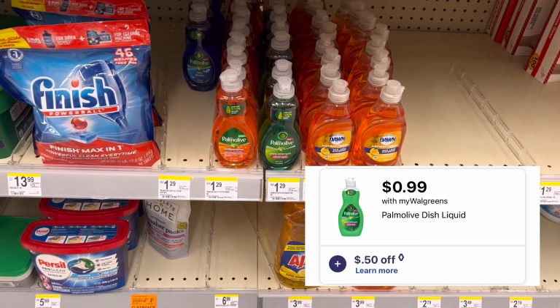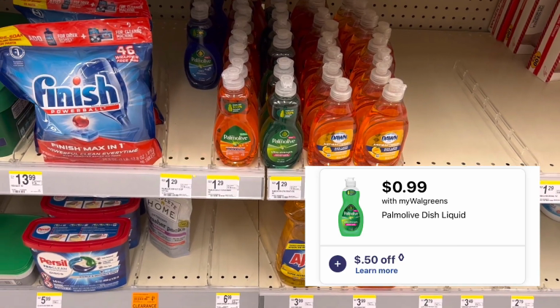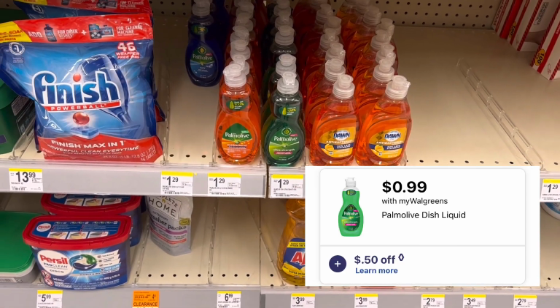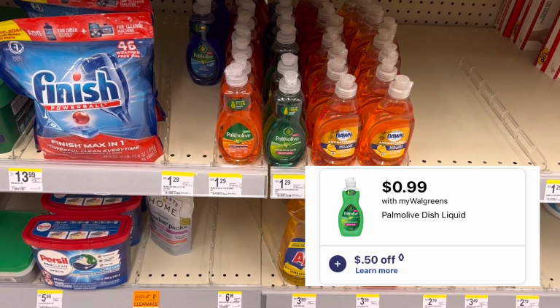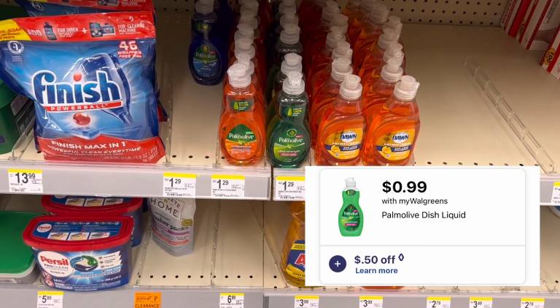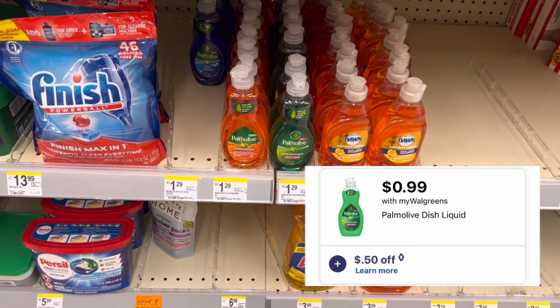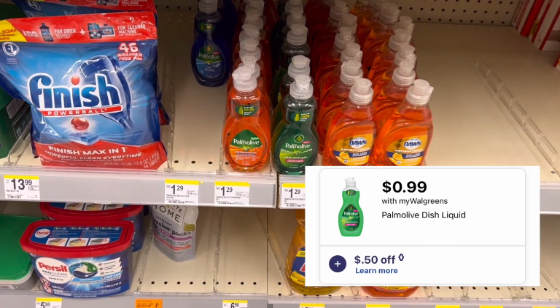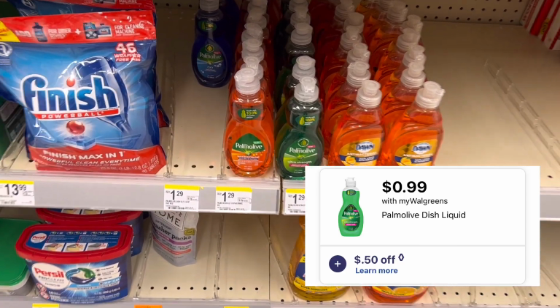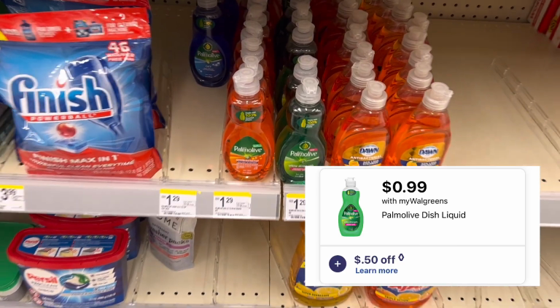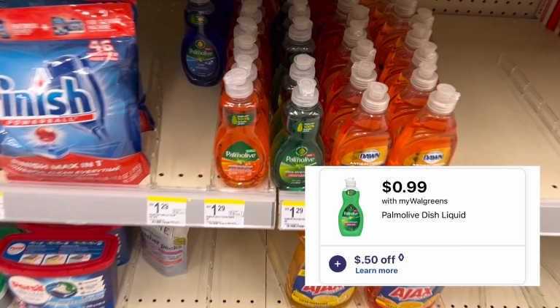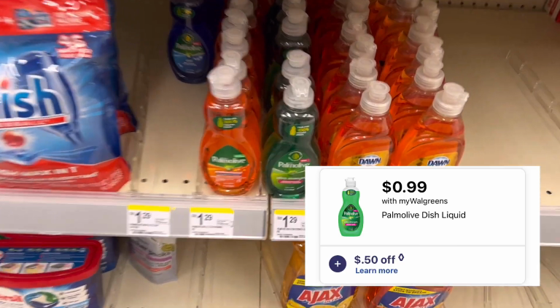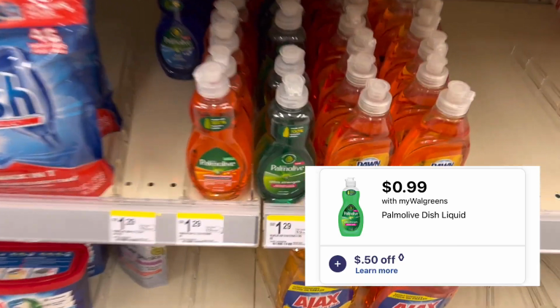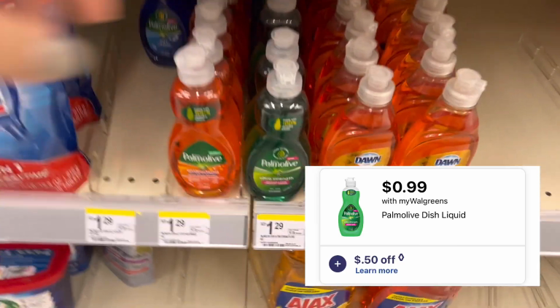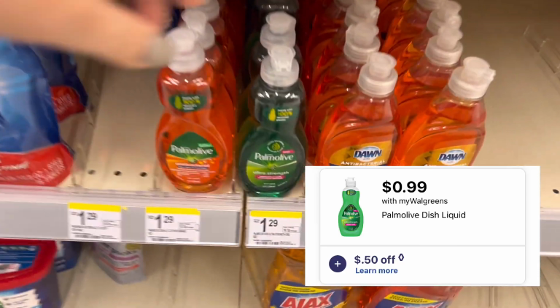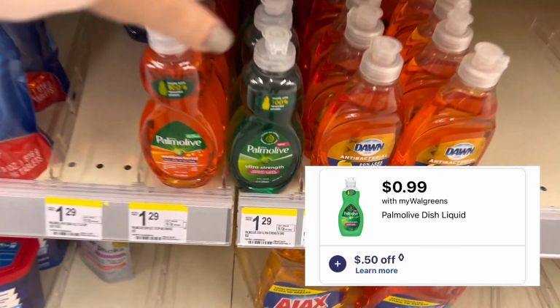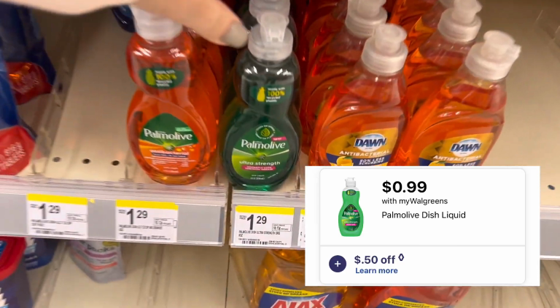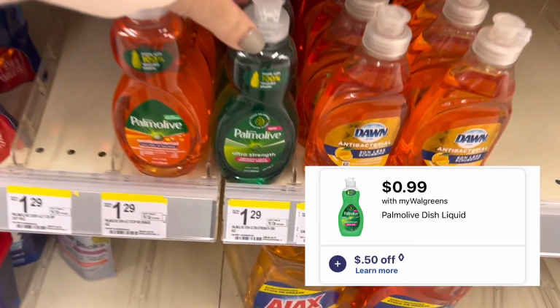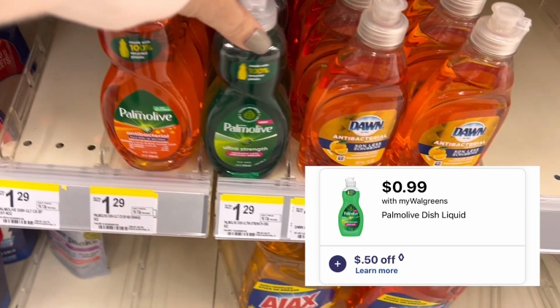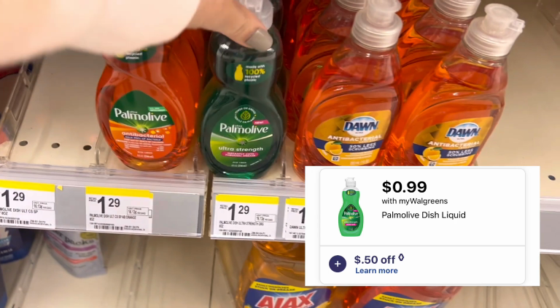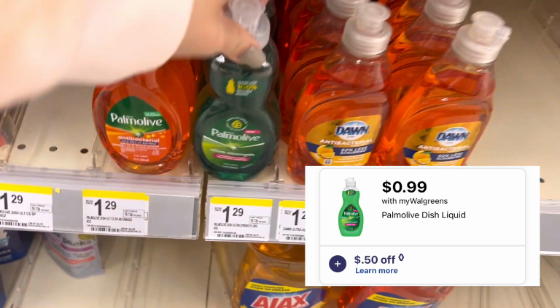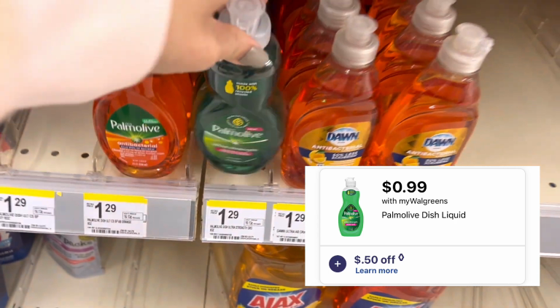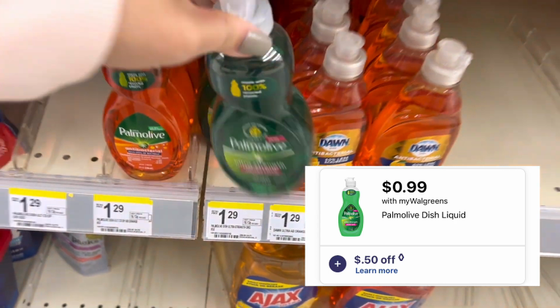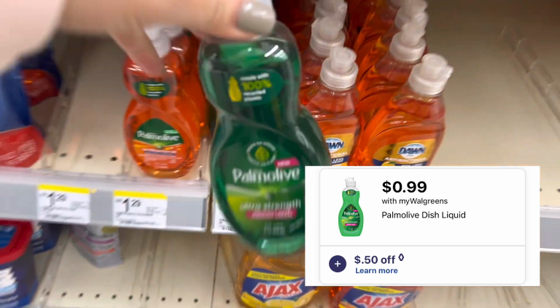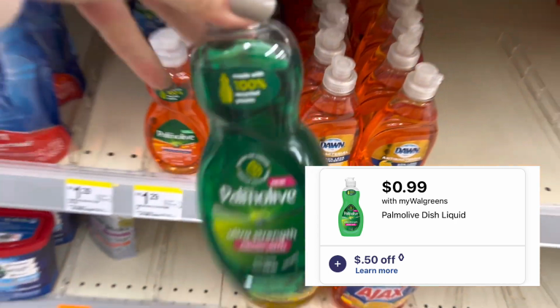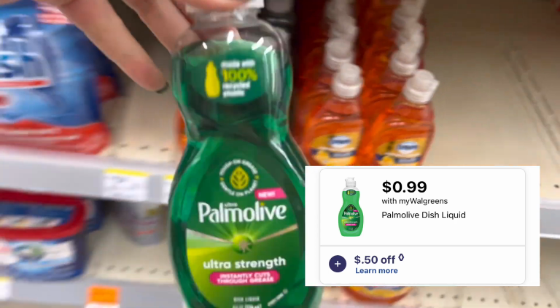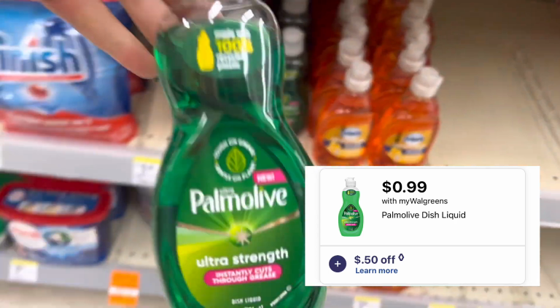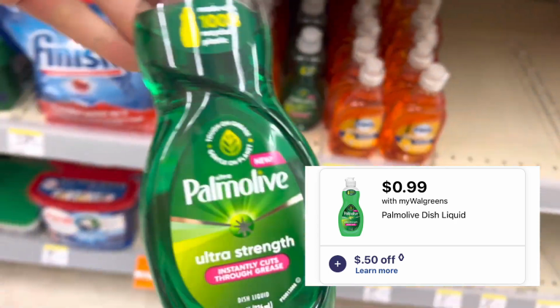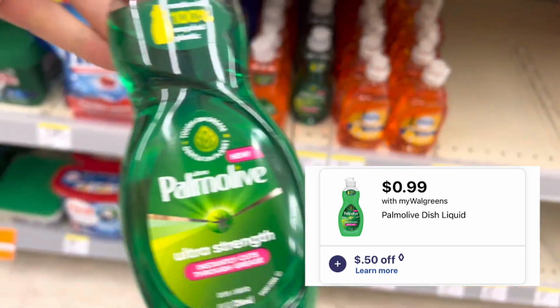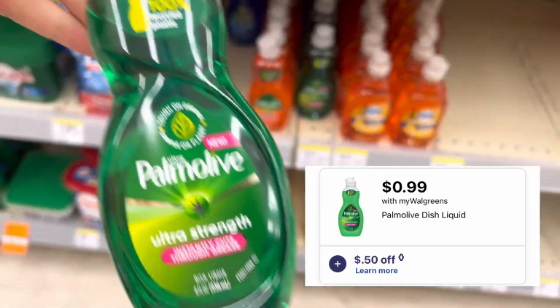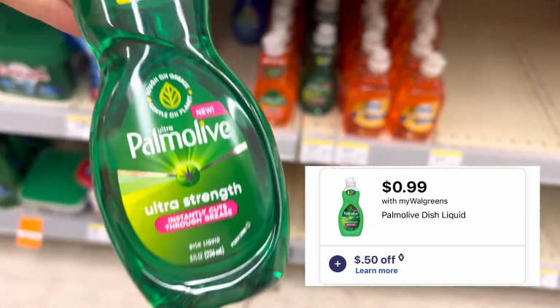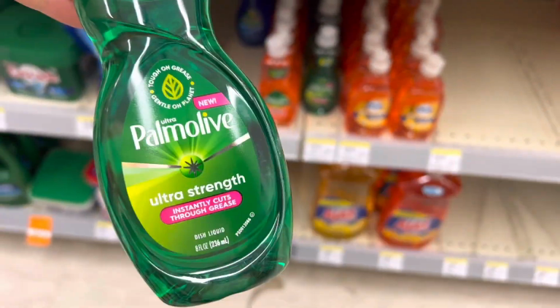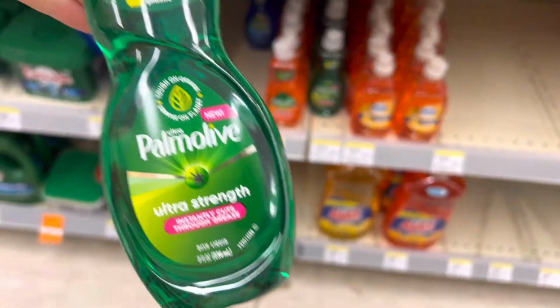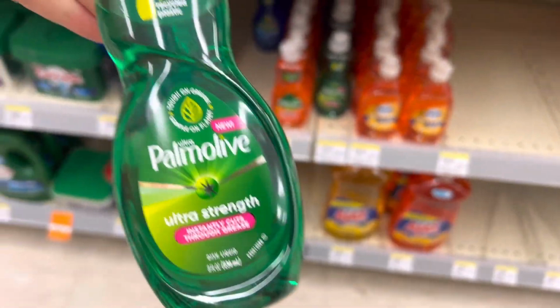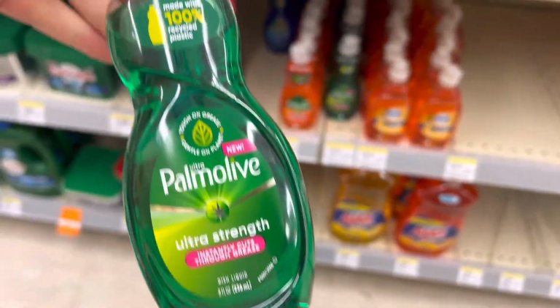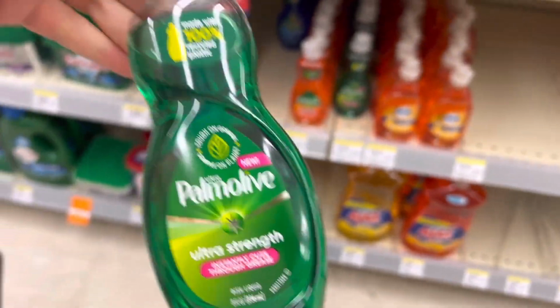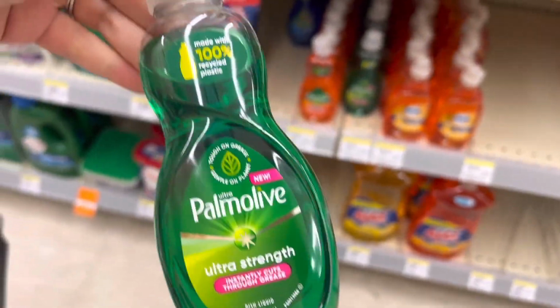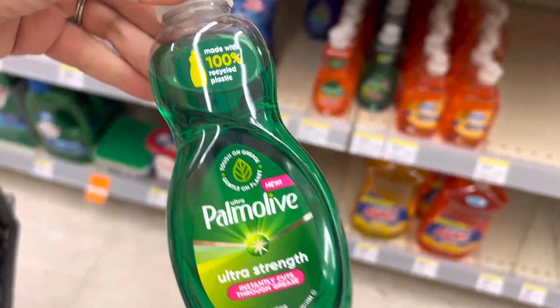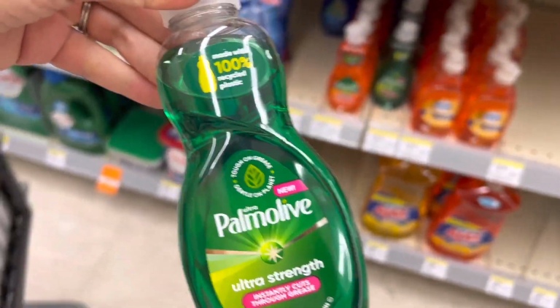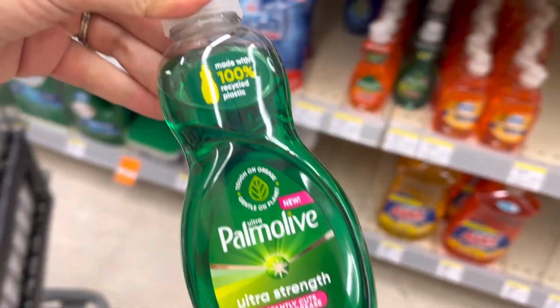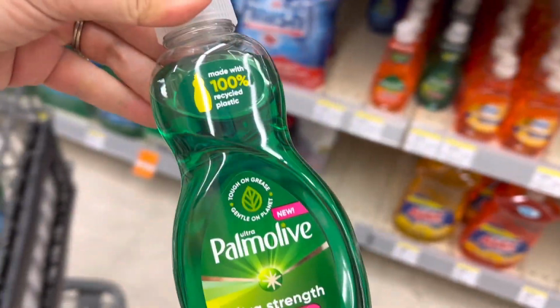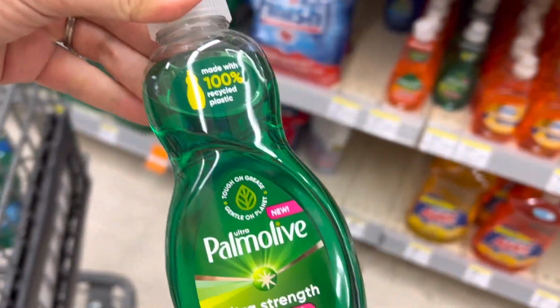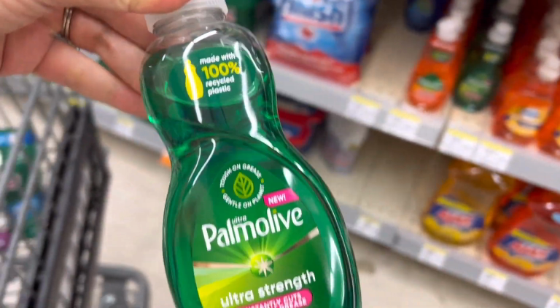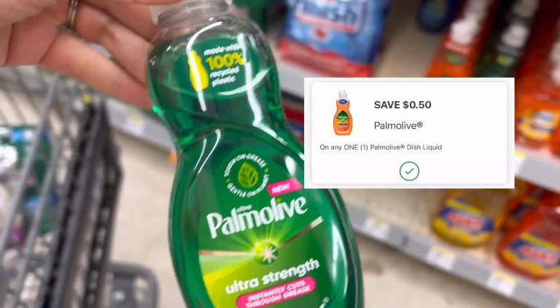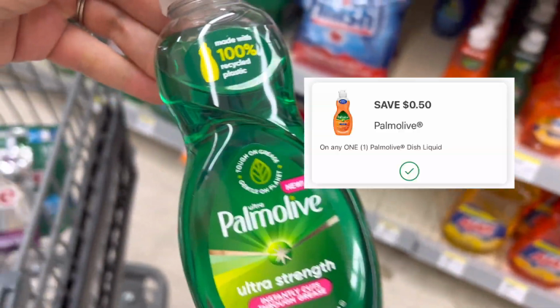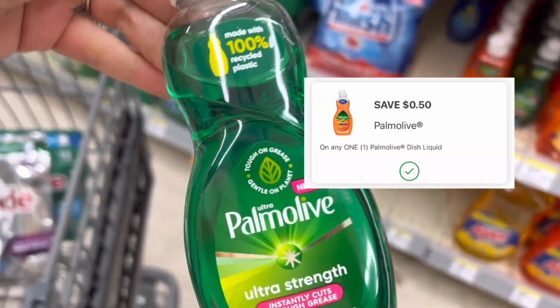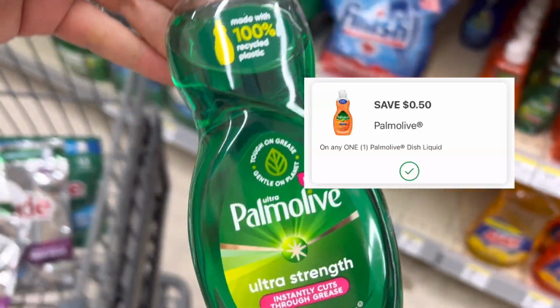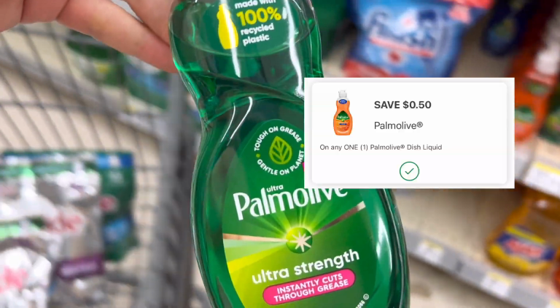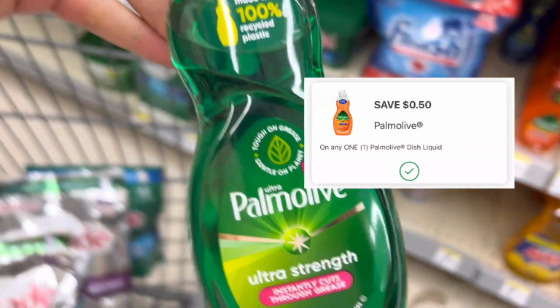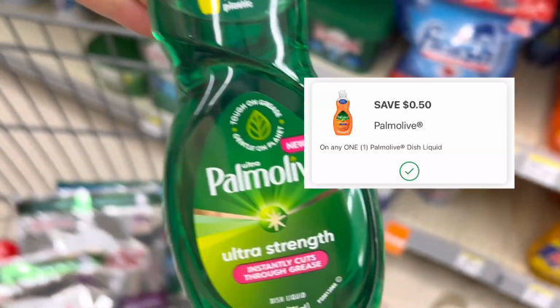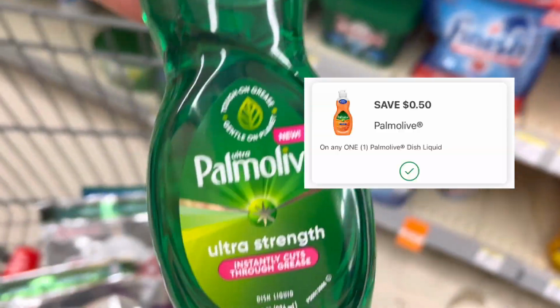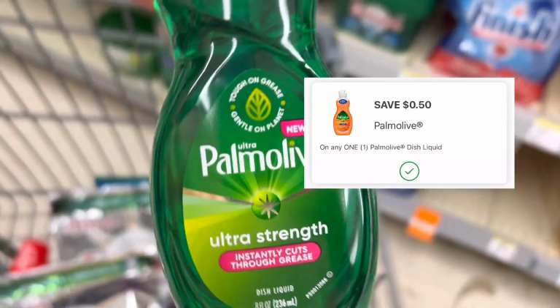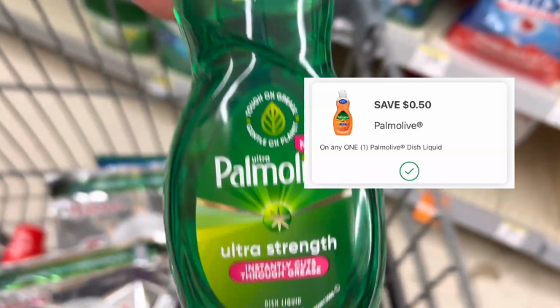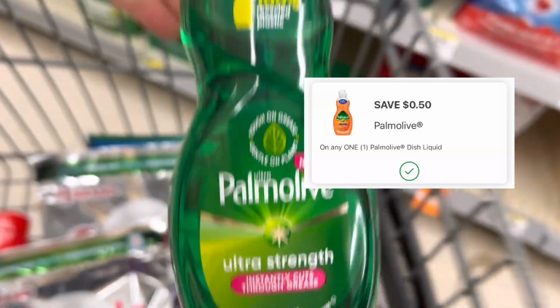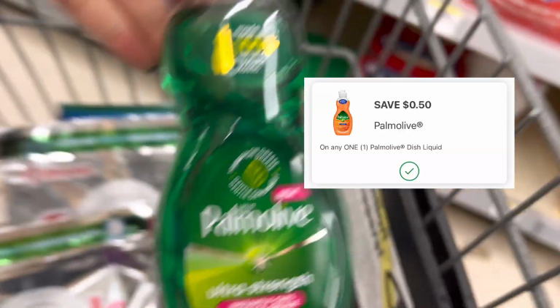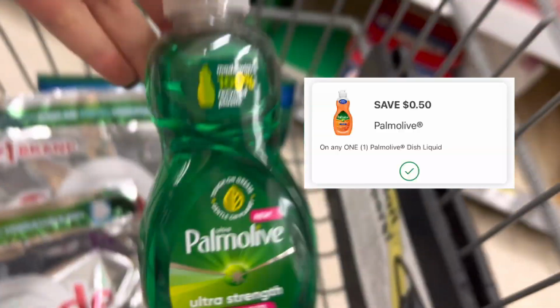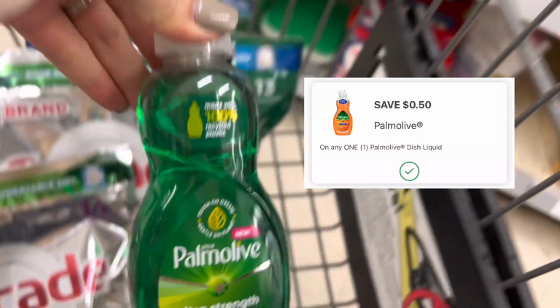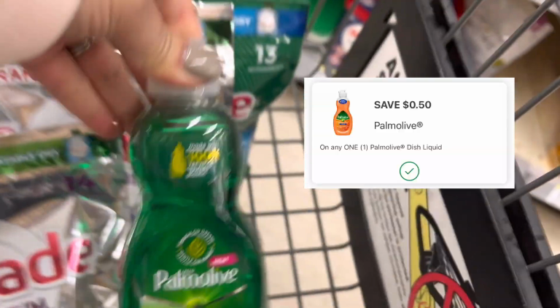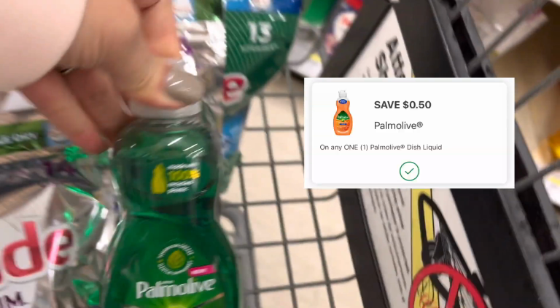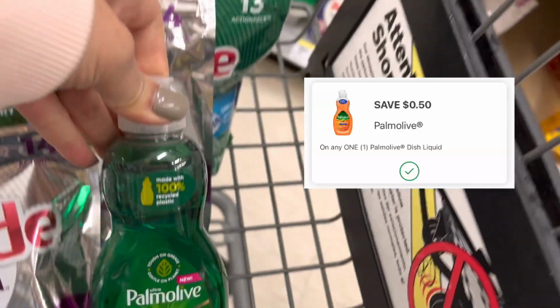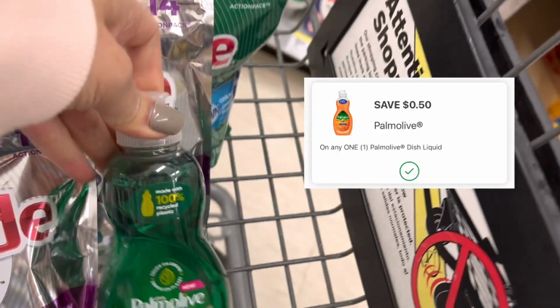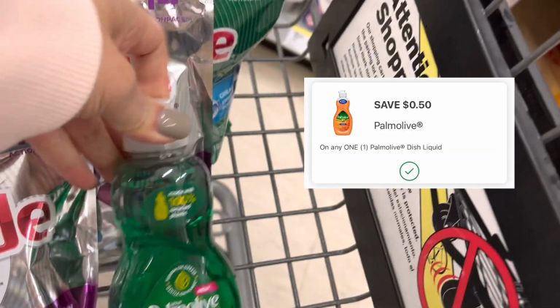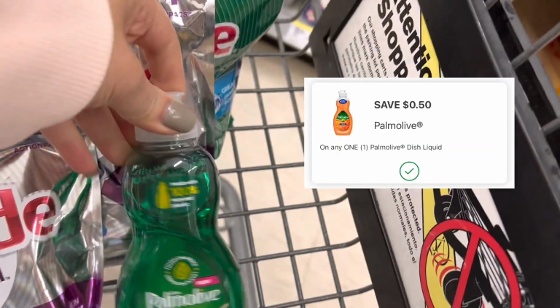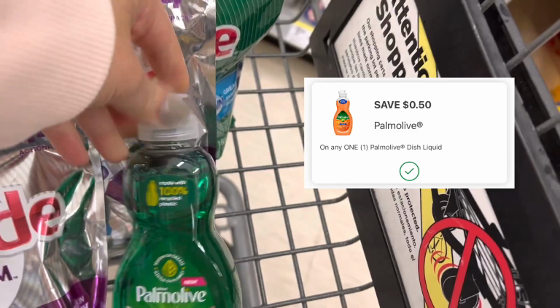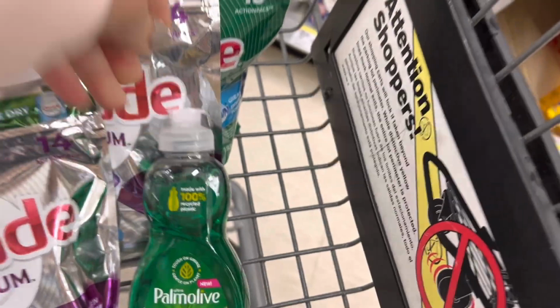I'm going to pick up the 8-ounce Palmolive. It is on sale for $0.99 and we have a $0.50 digital coupon, making it just $0.49.